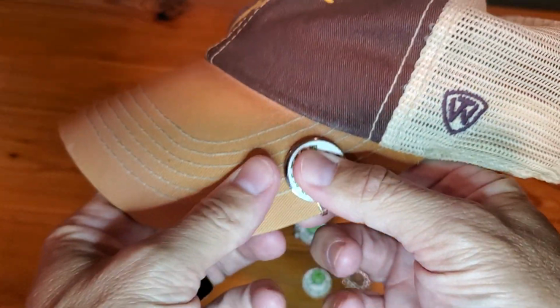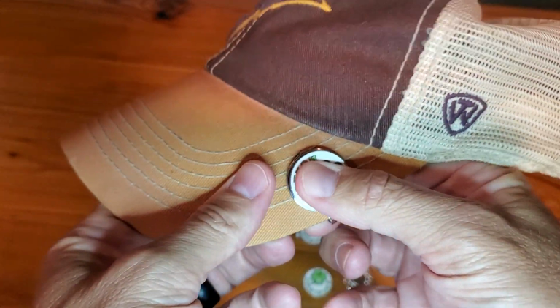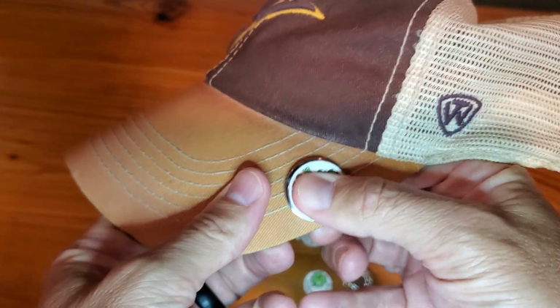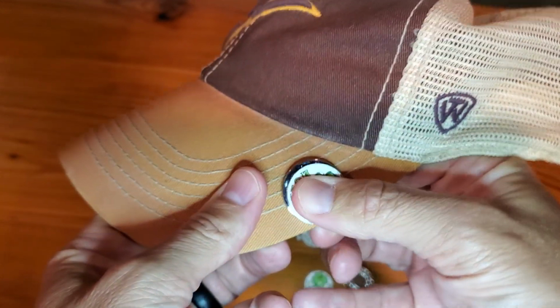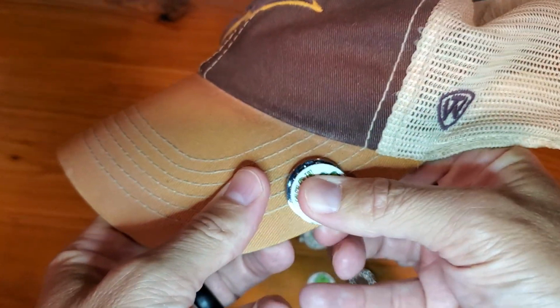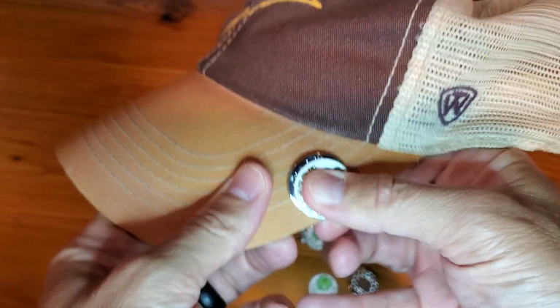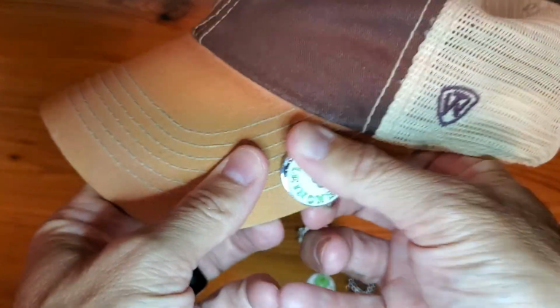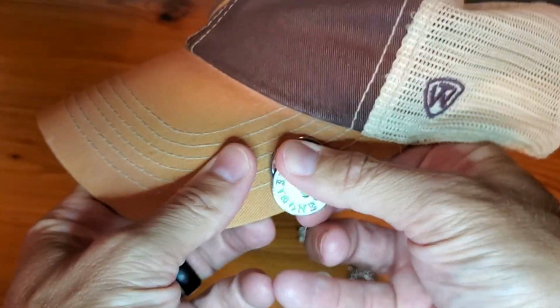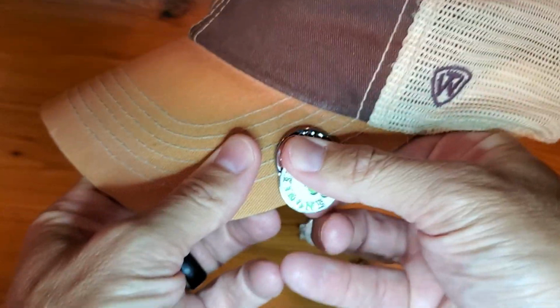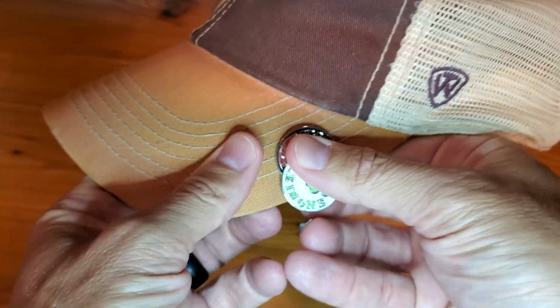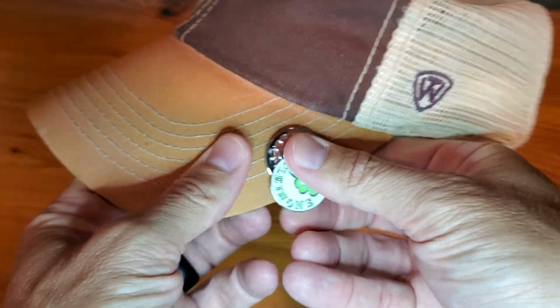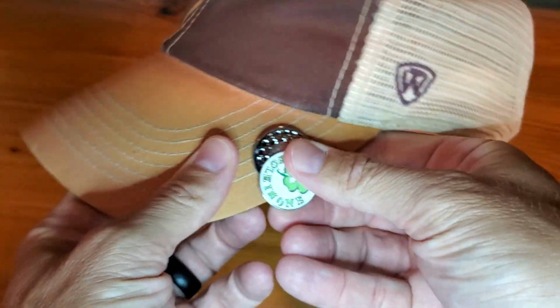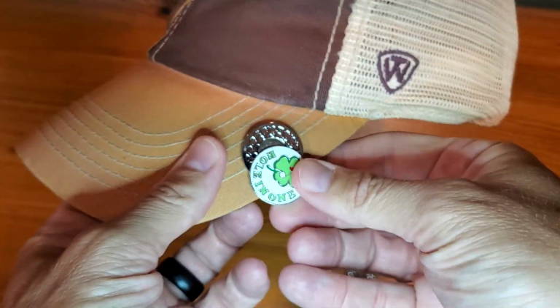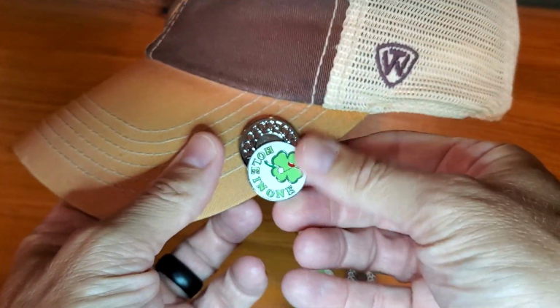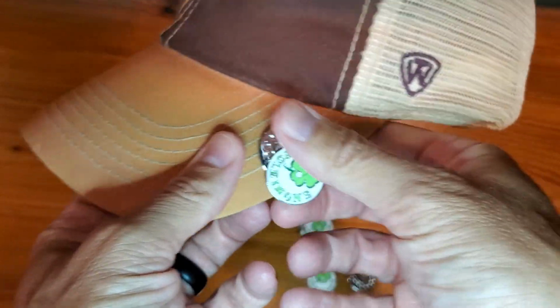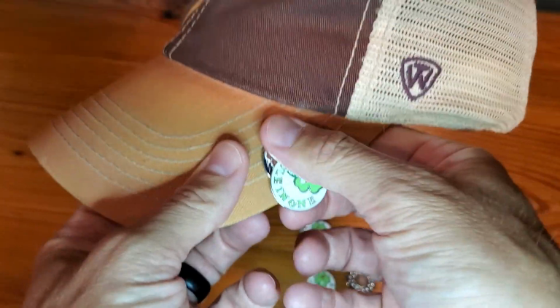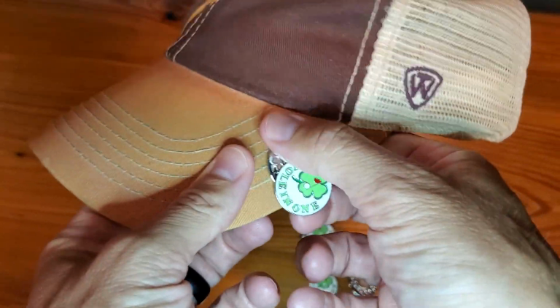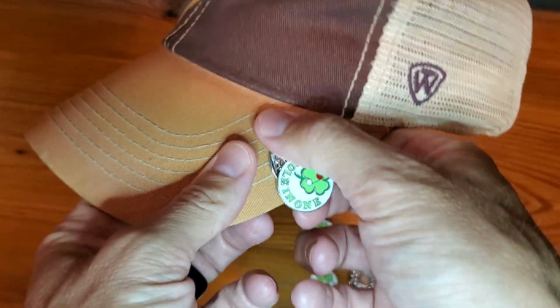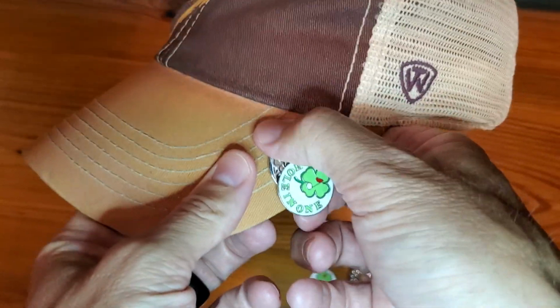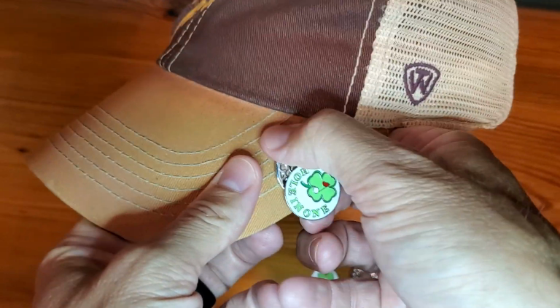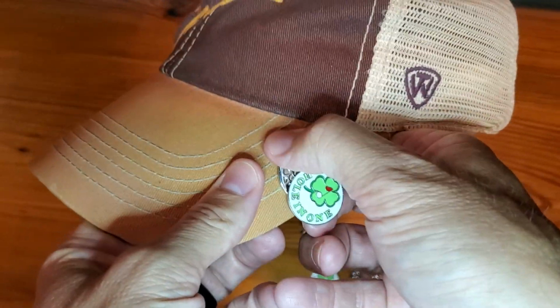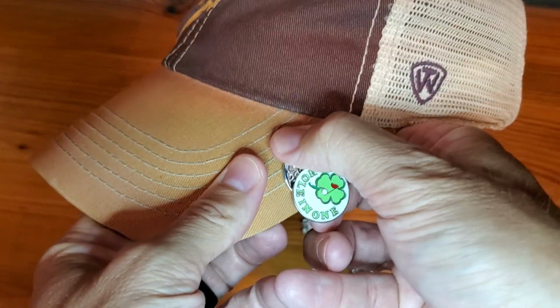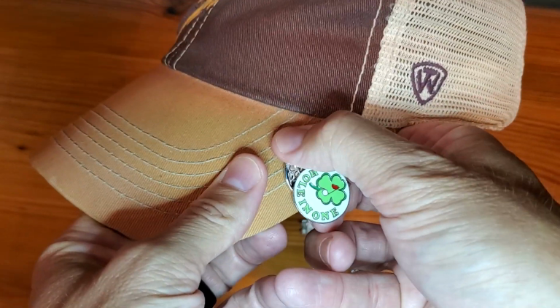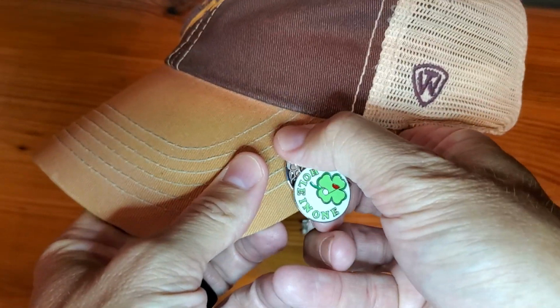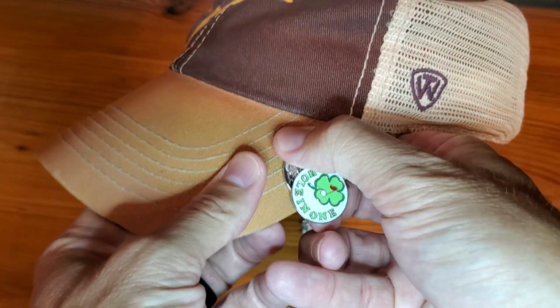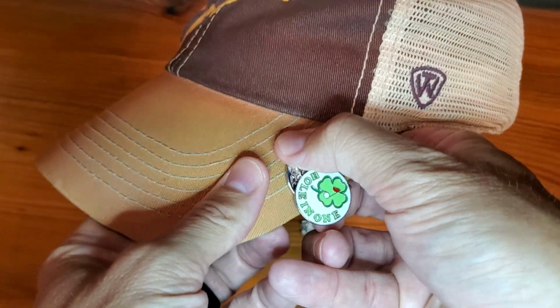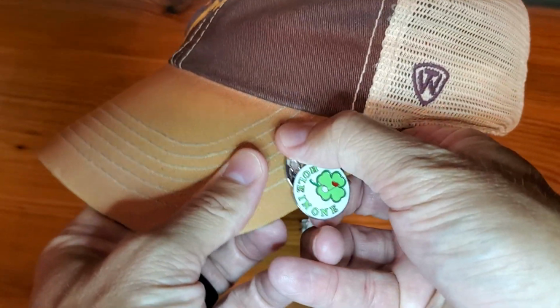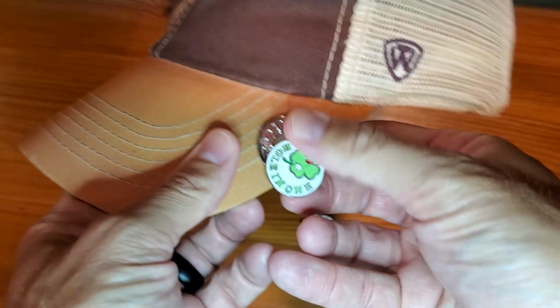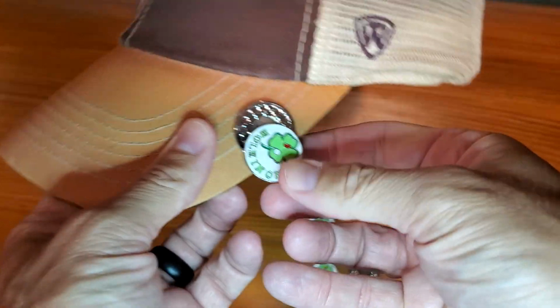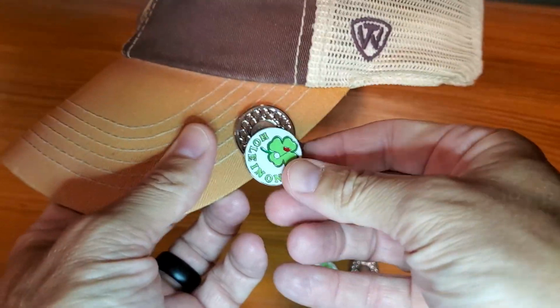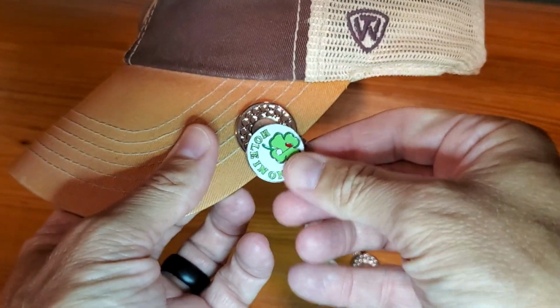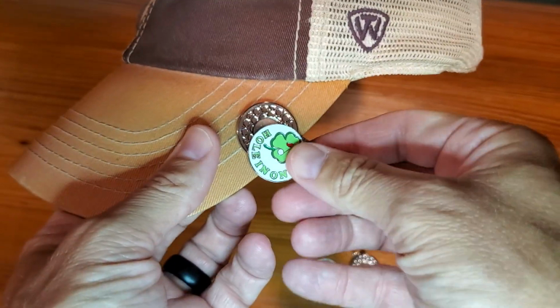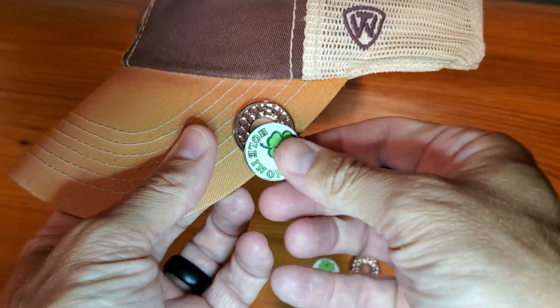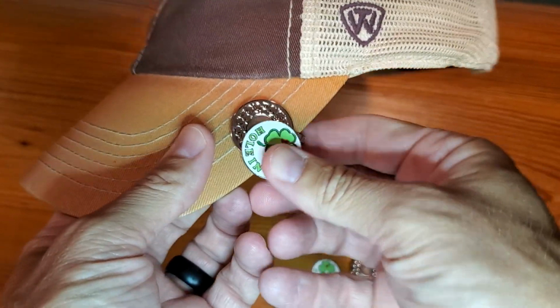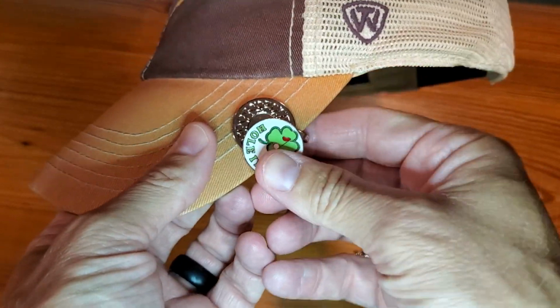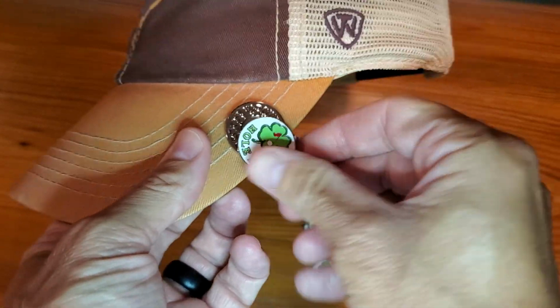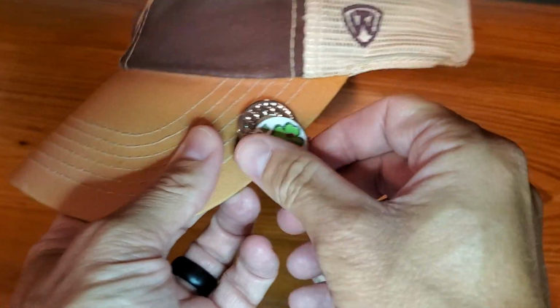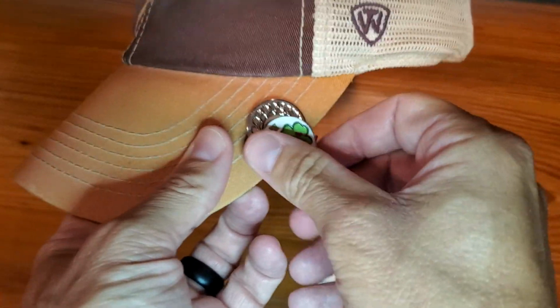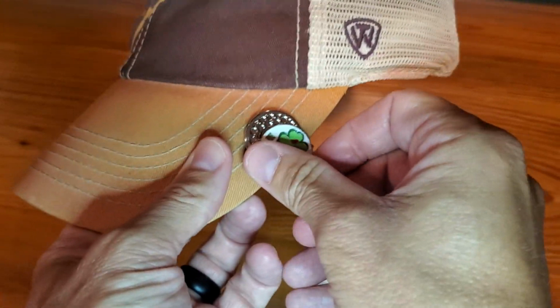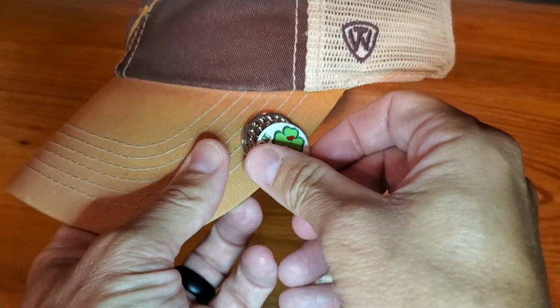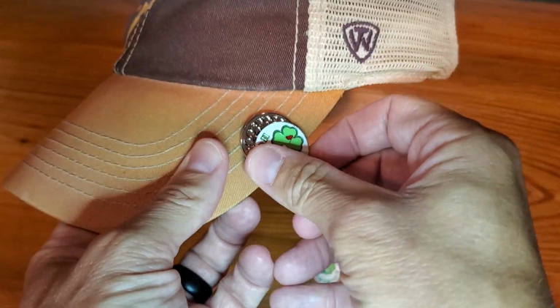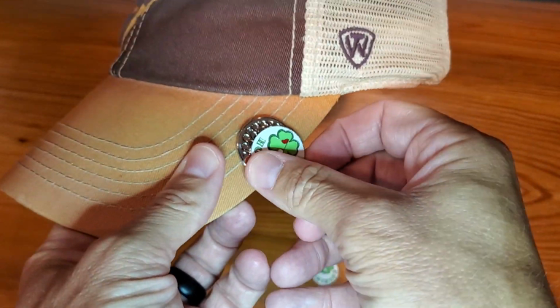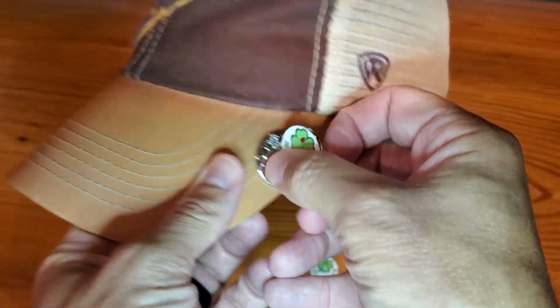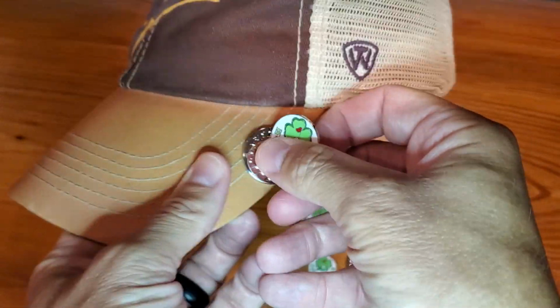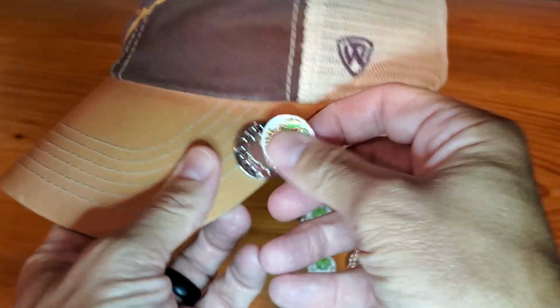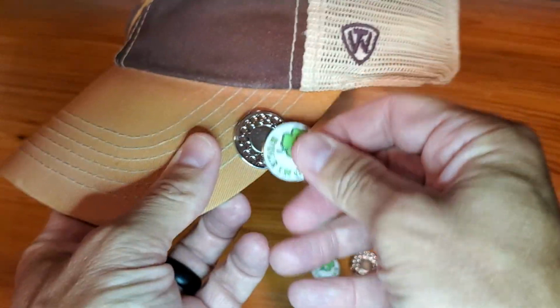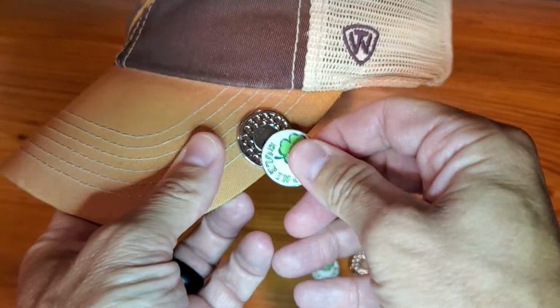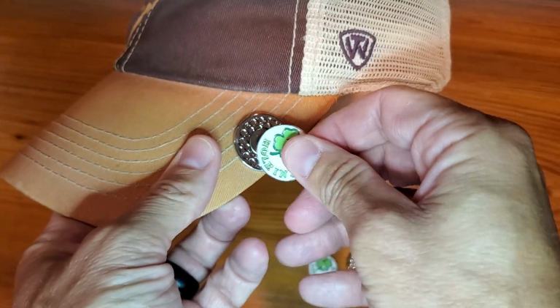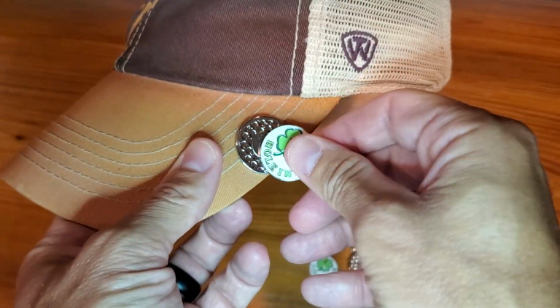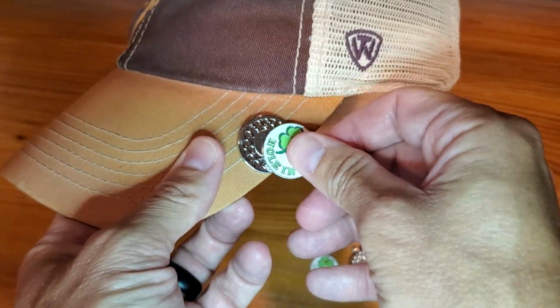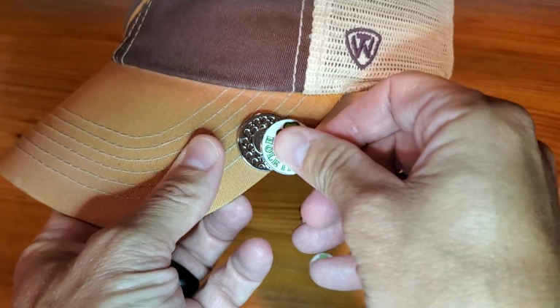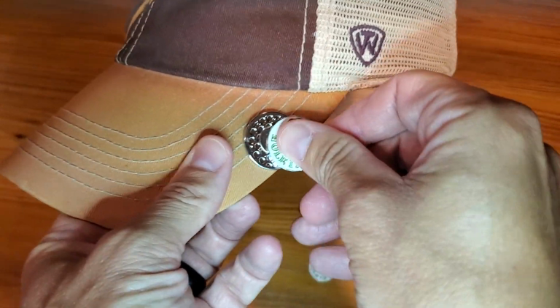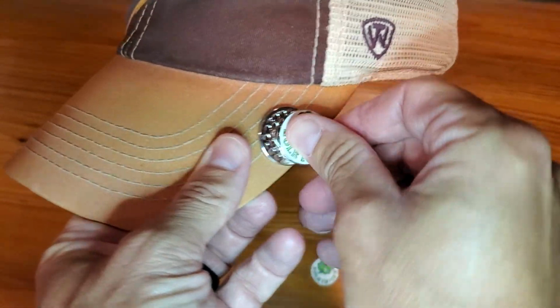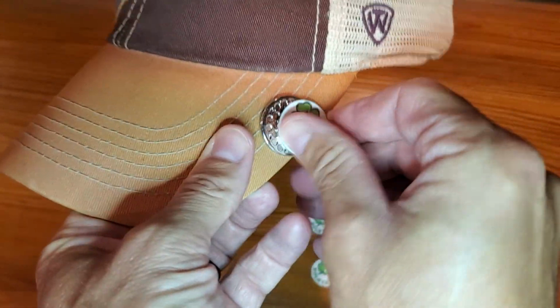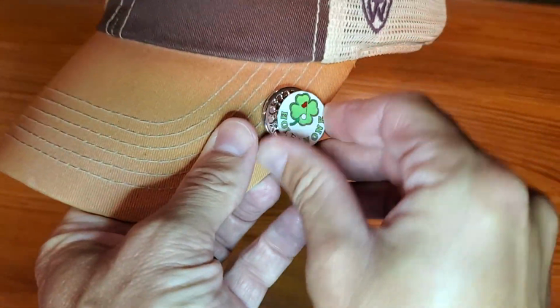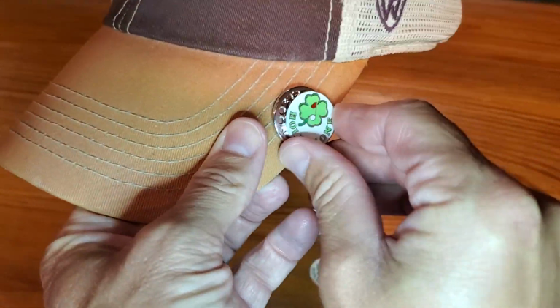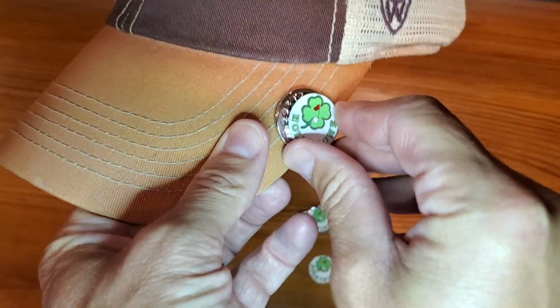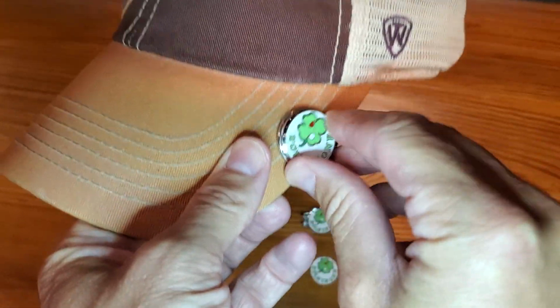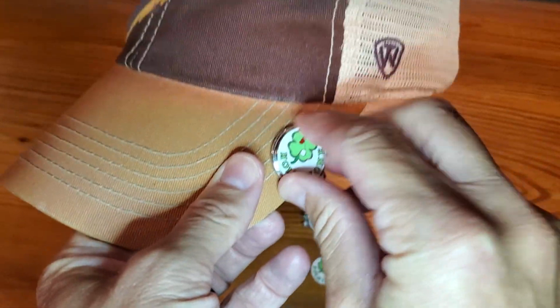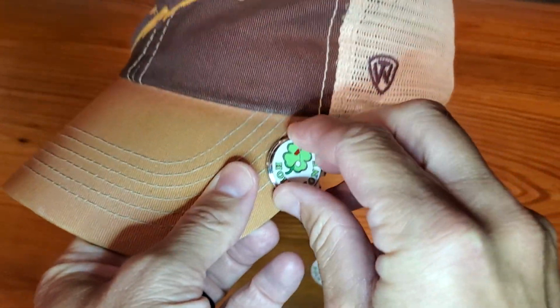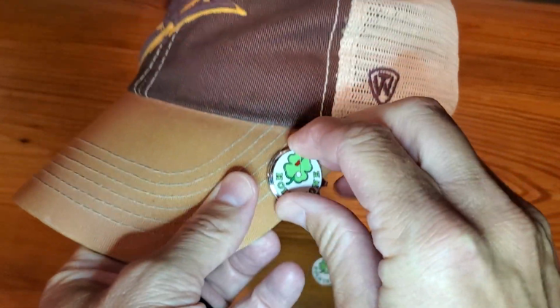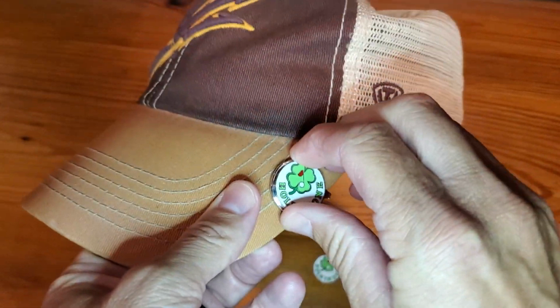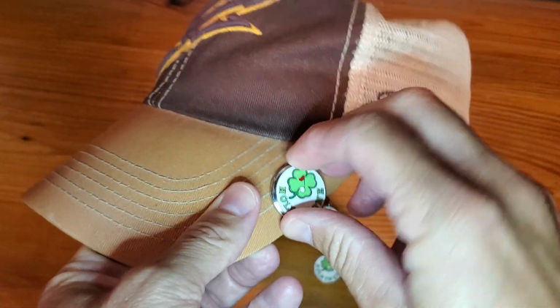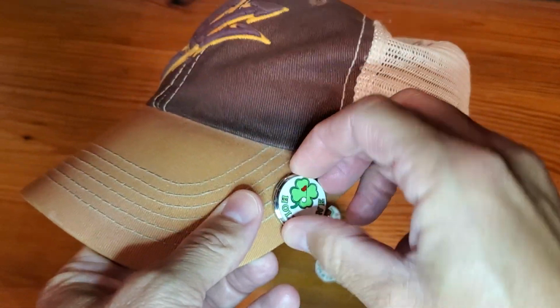Just clip it onto the side pocket here or into the pocket on the outside. It's just easy to operate.